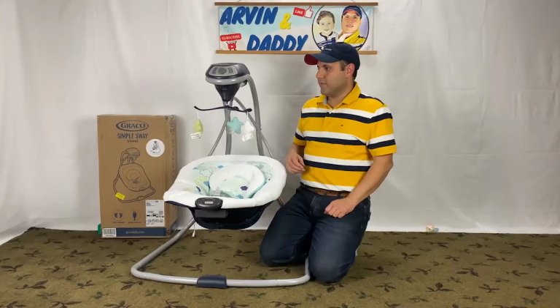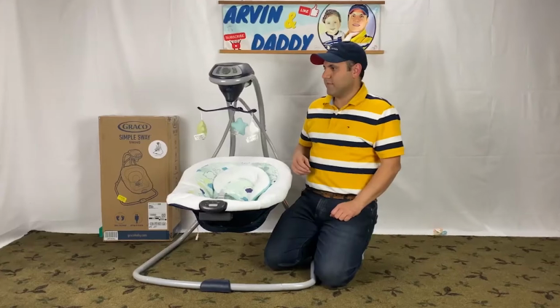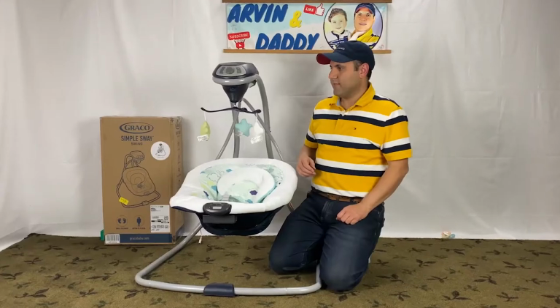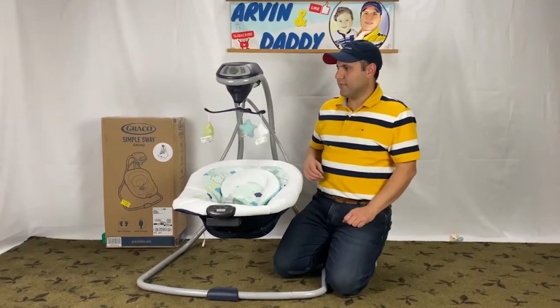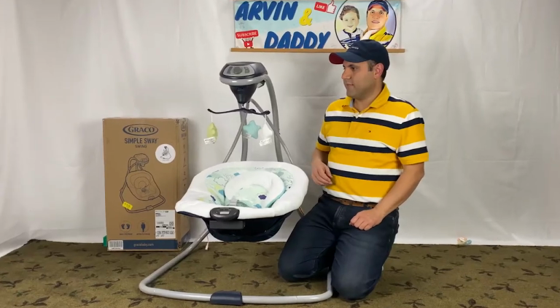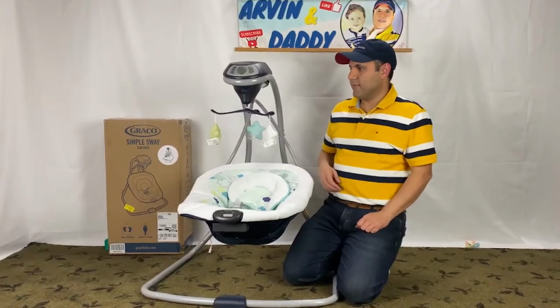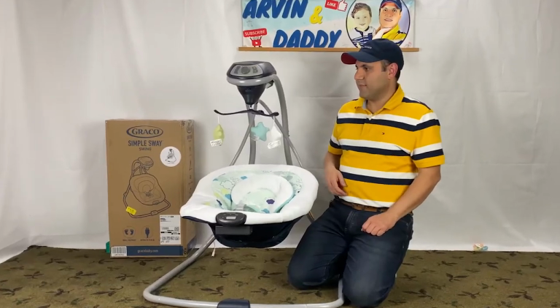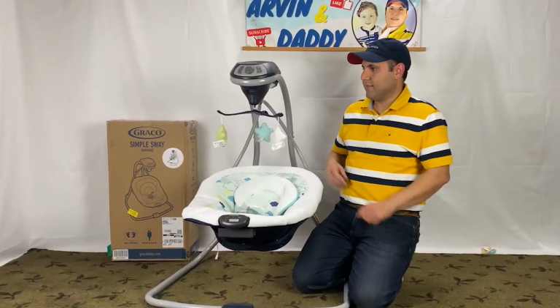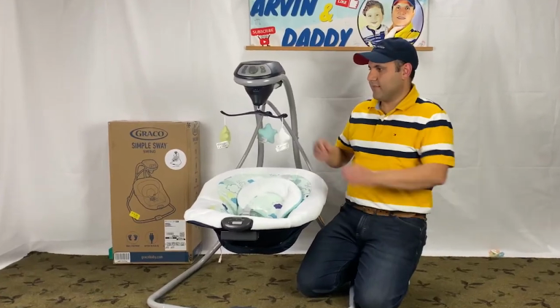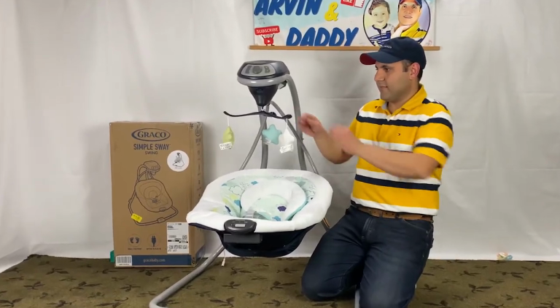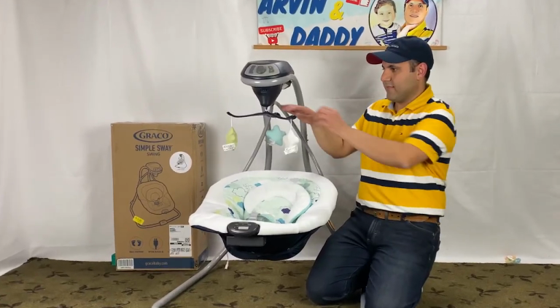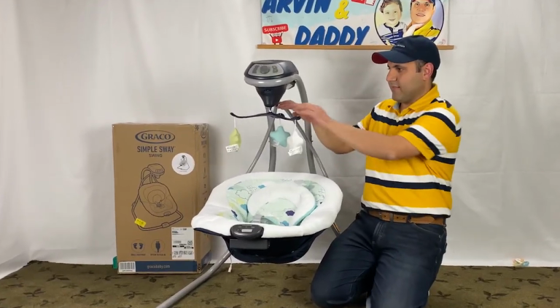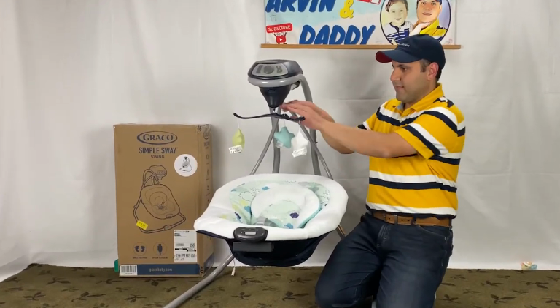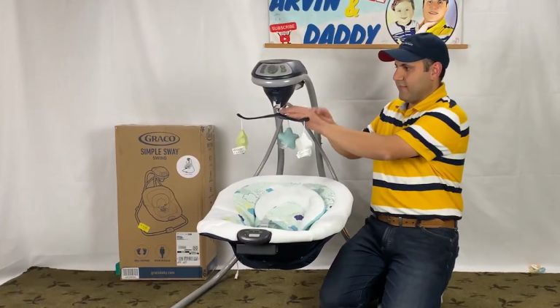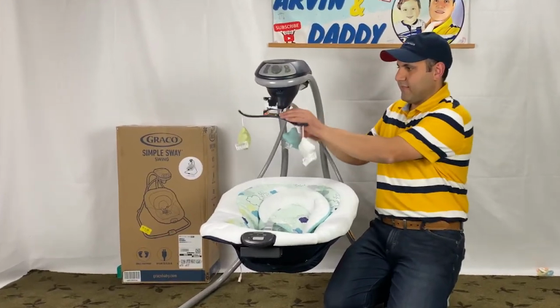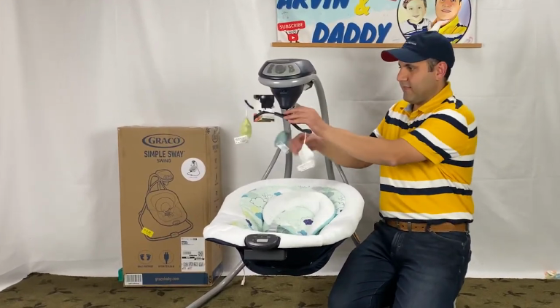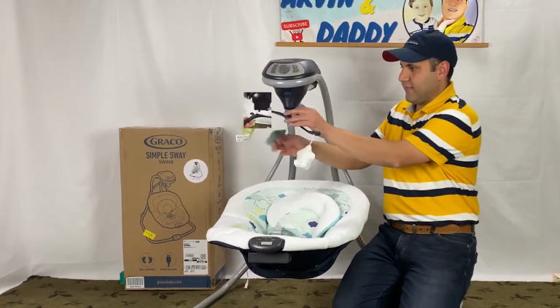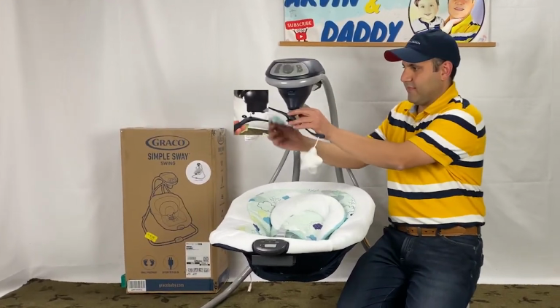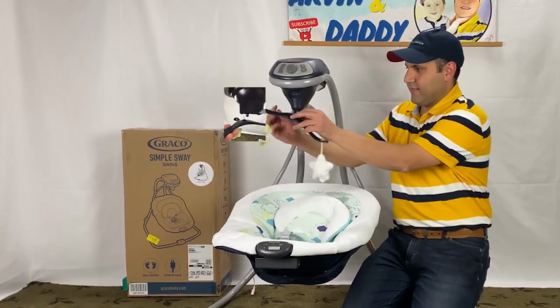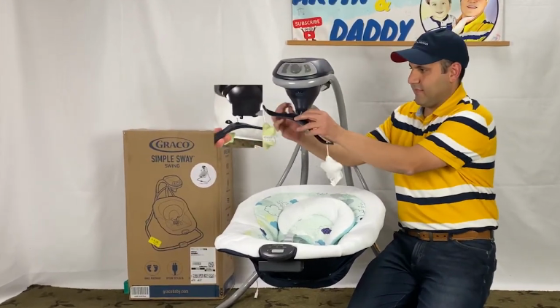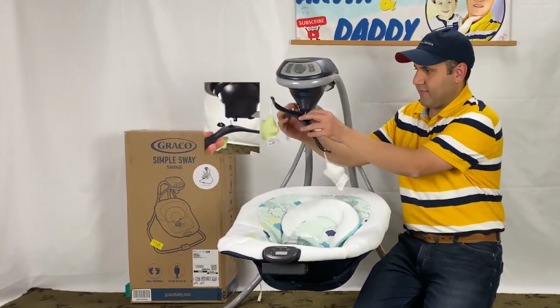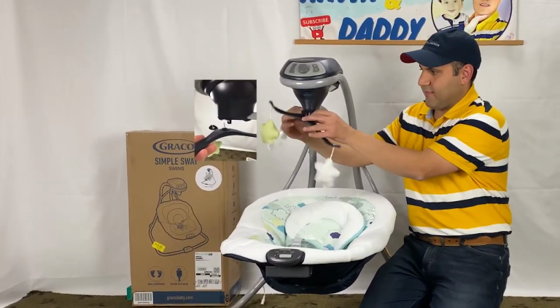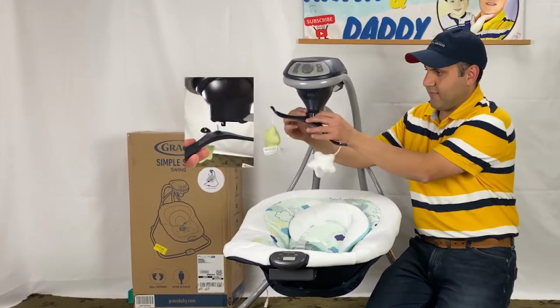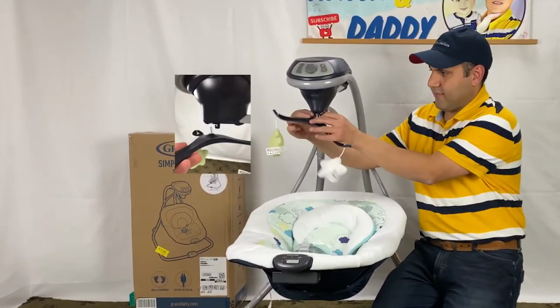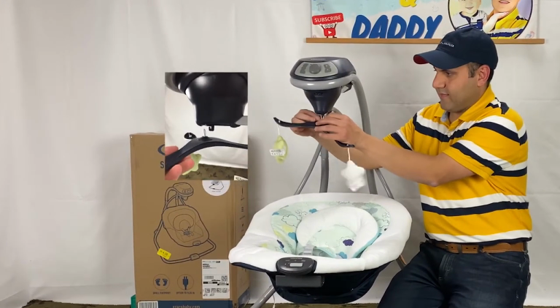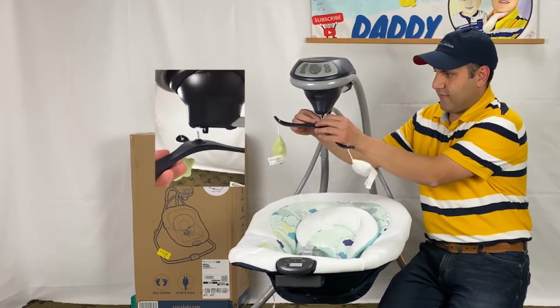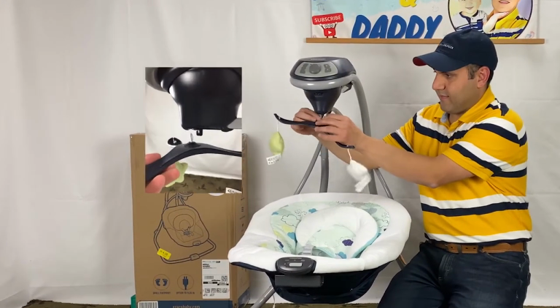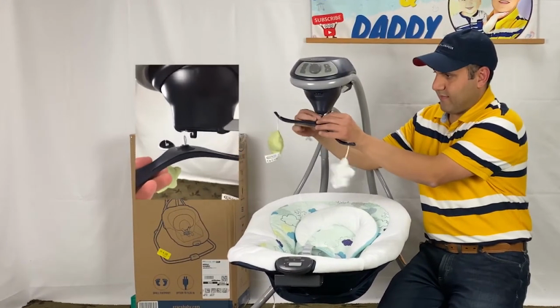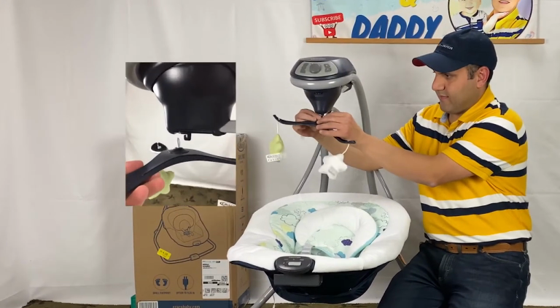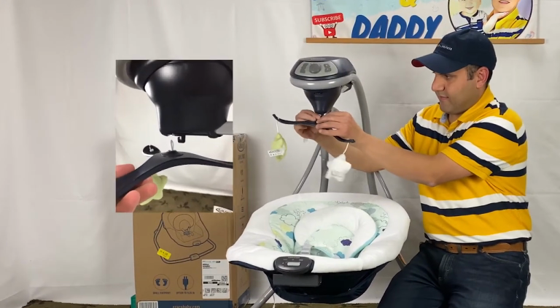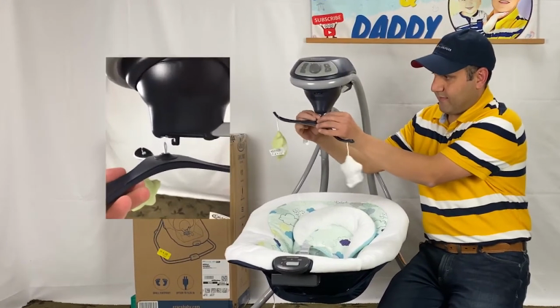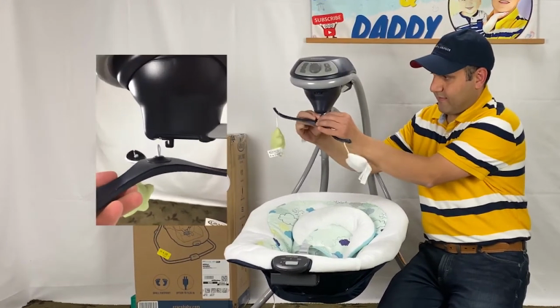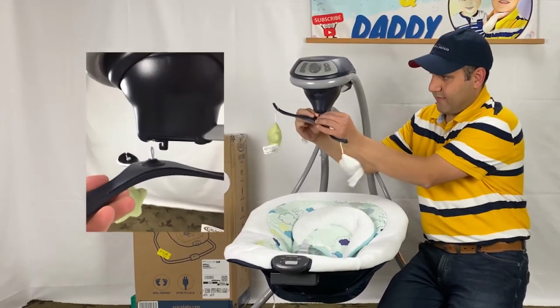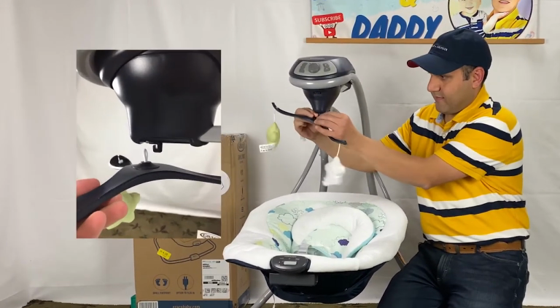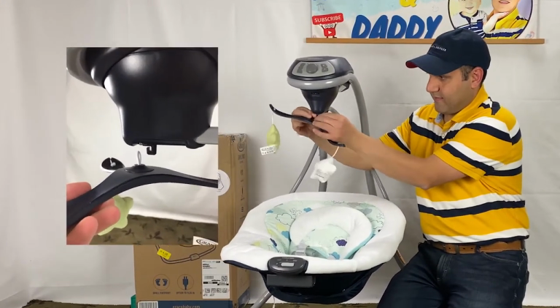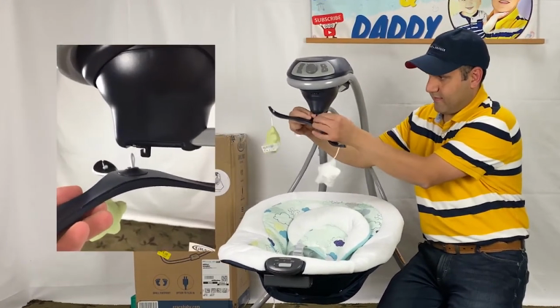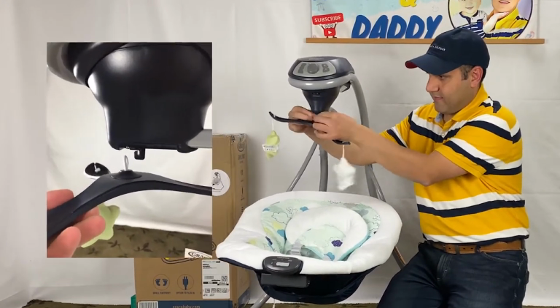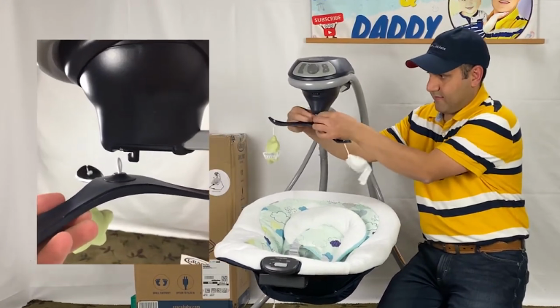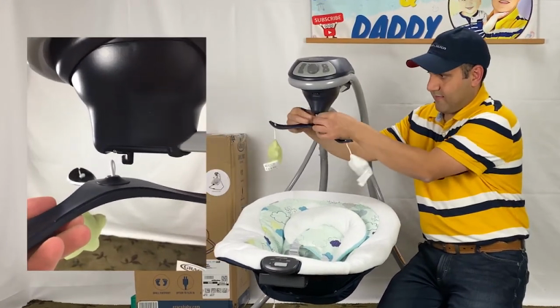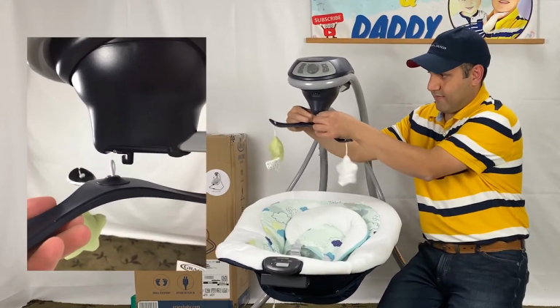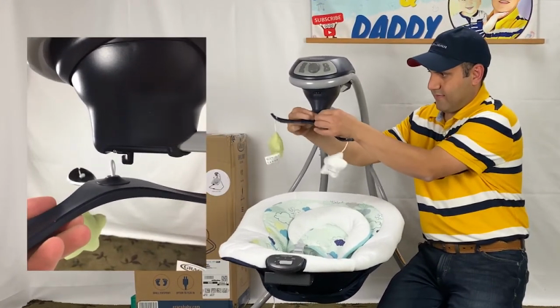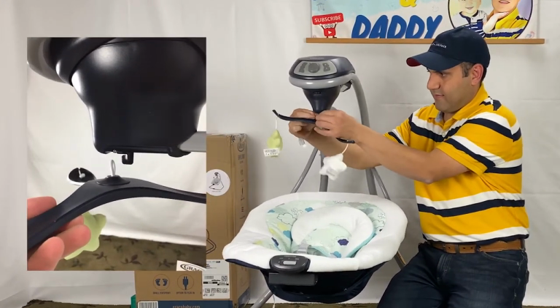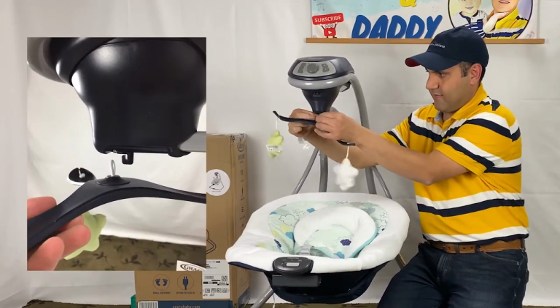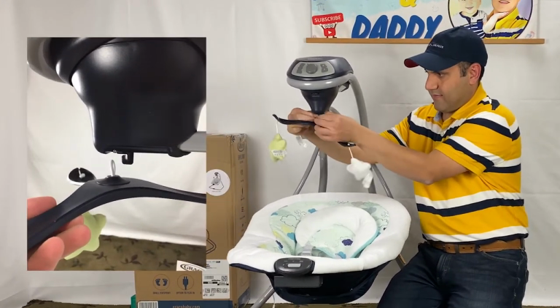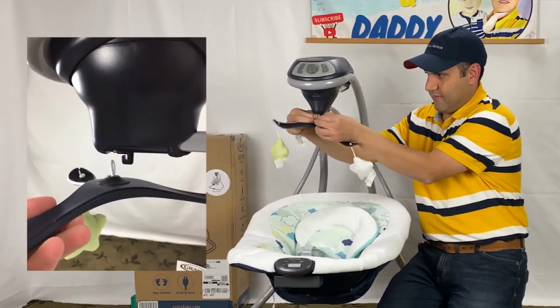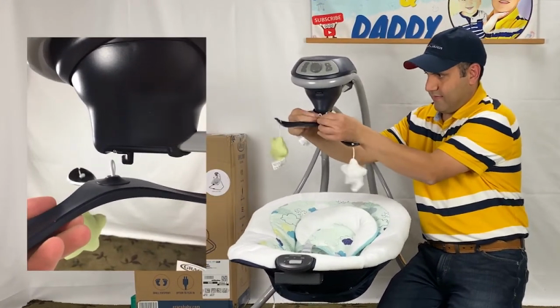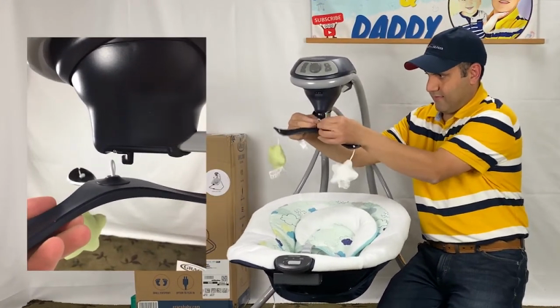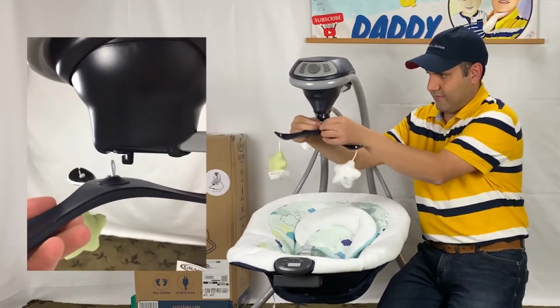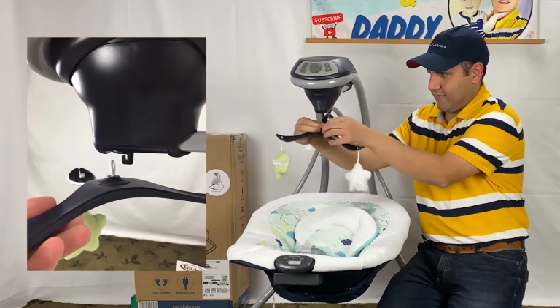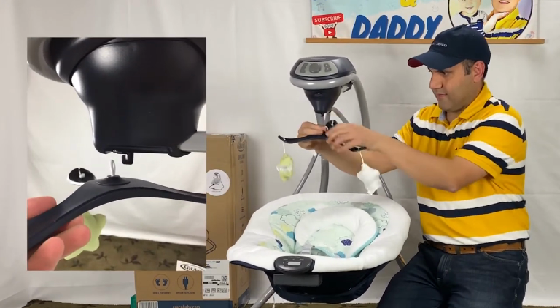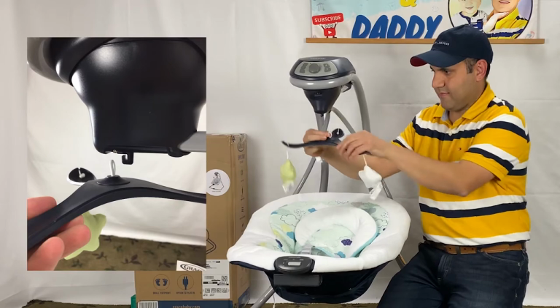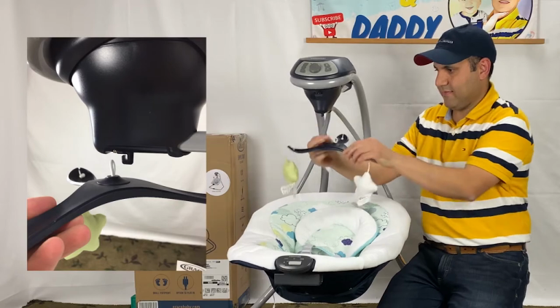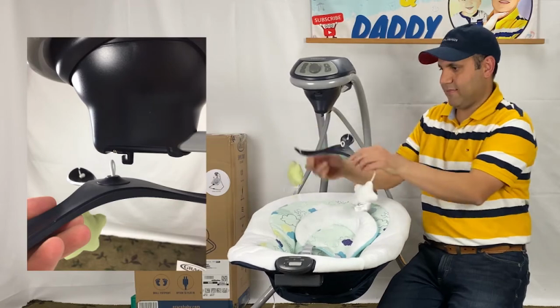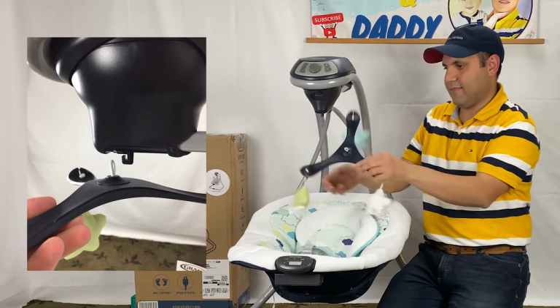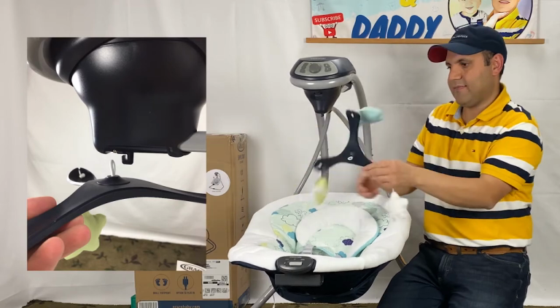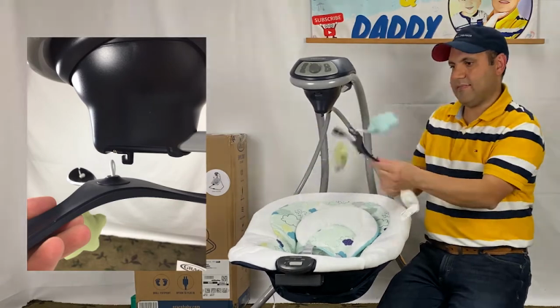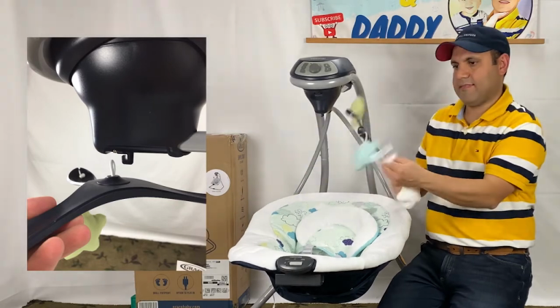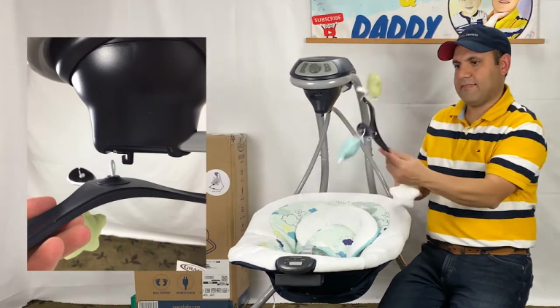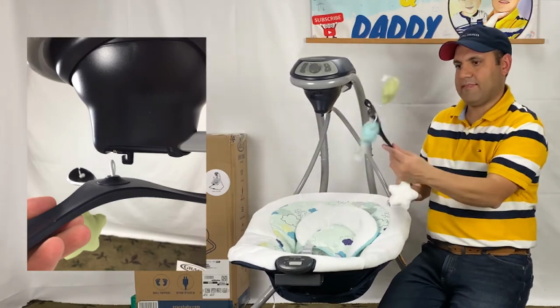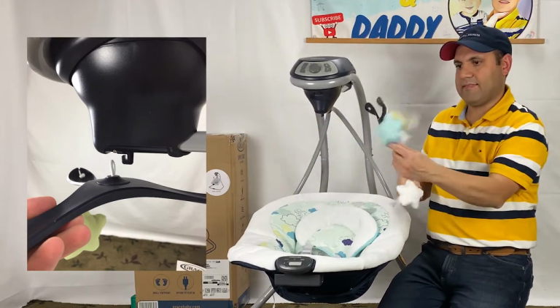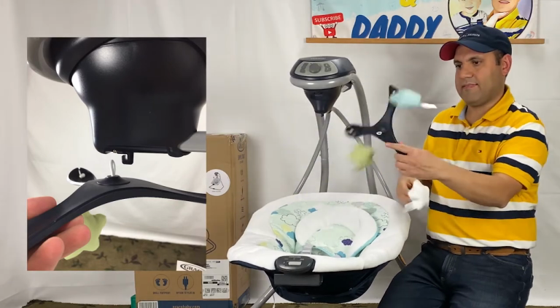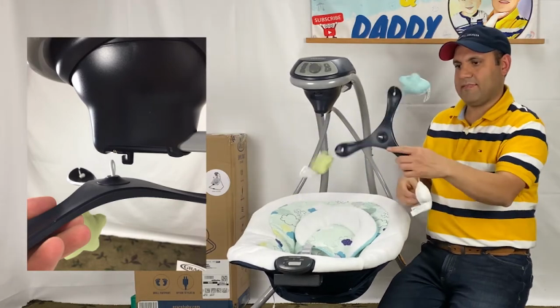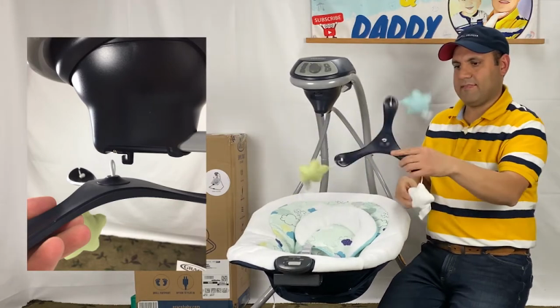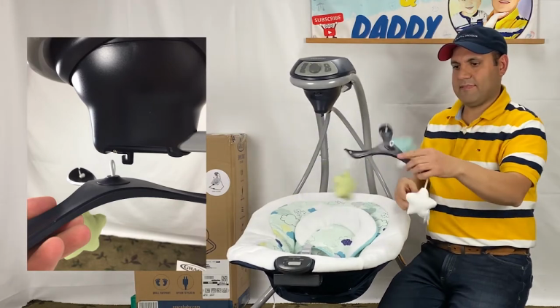Let's start dismantling the Graco swing by removing the toy mobile. It is attached with an elastic hook.